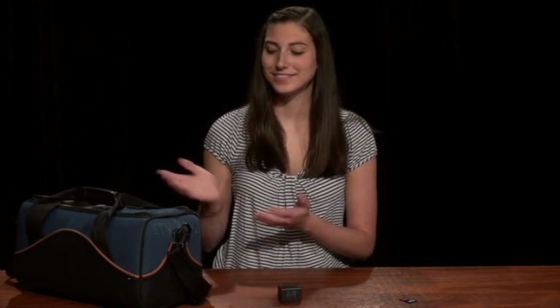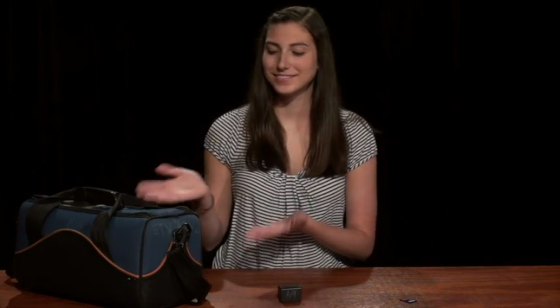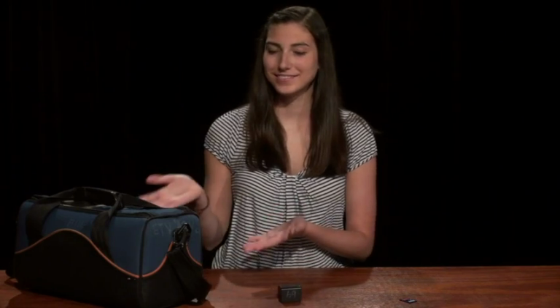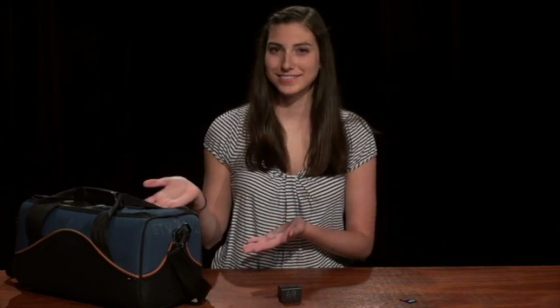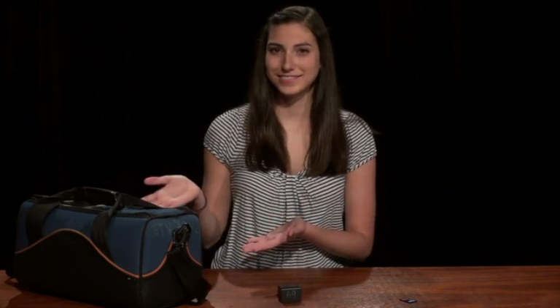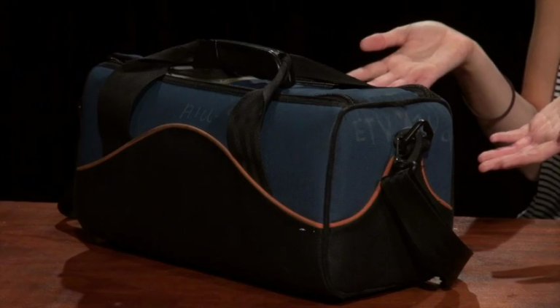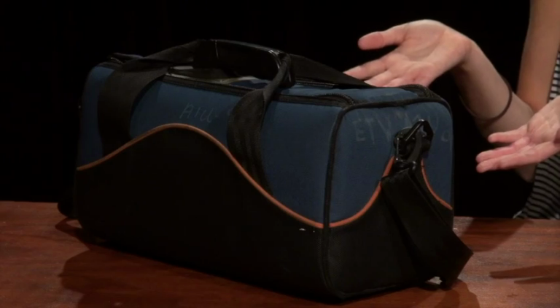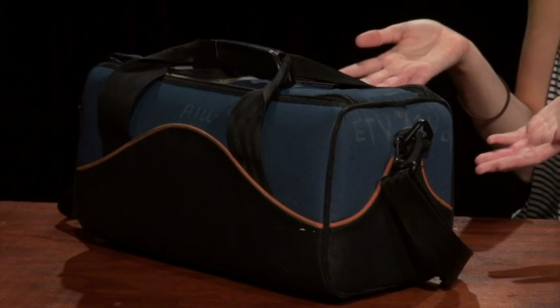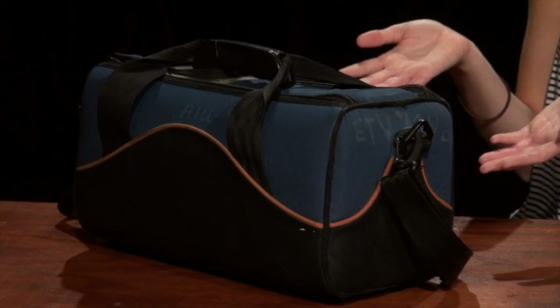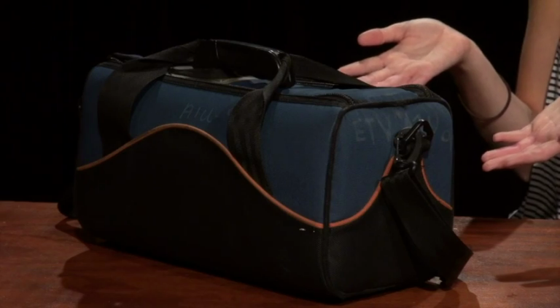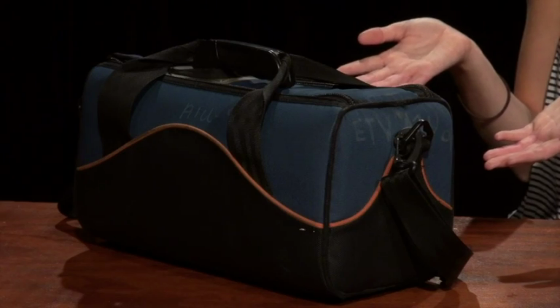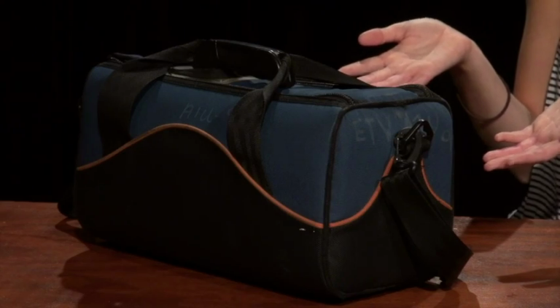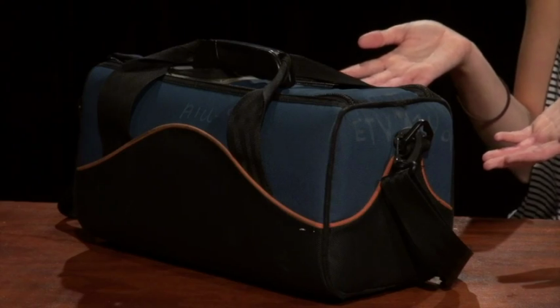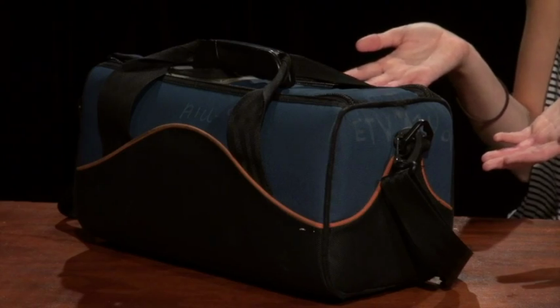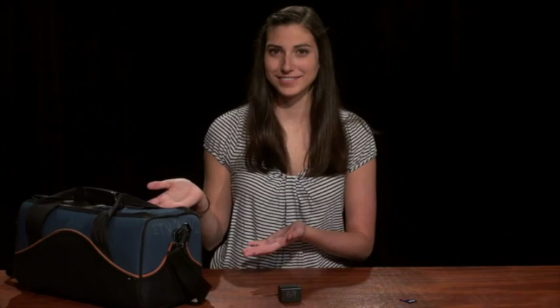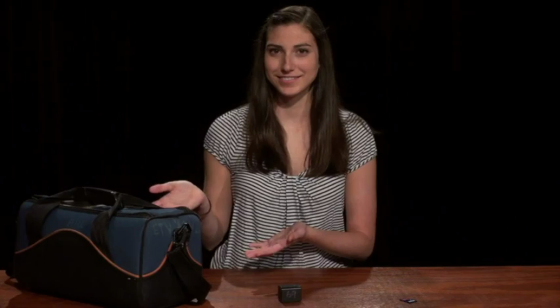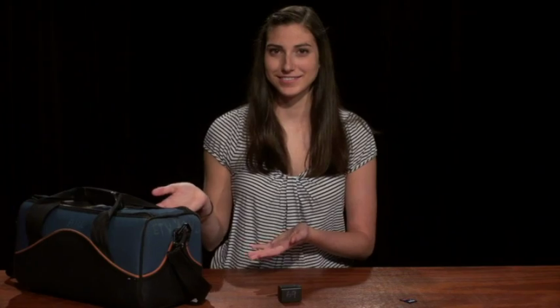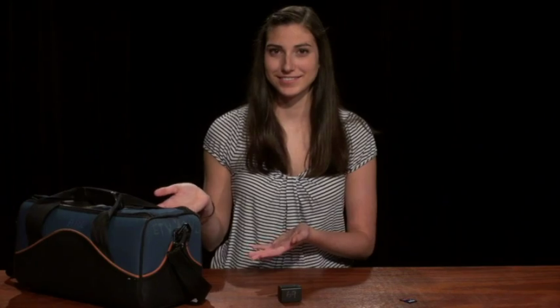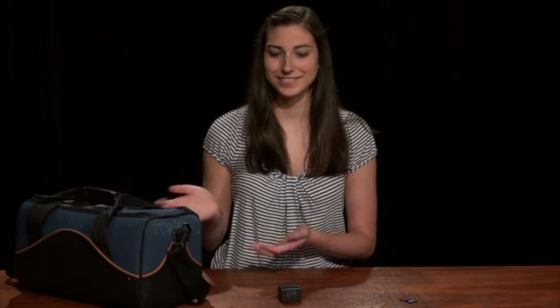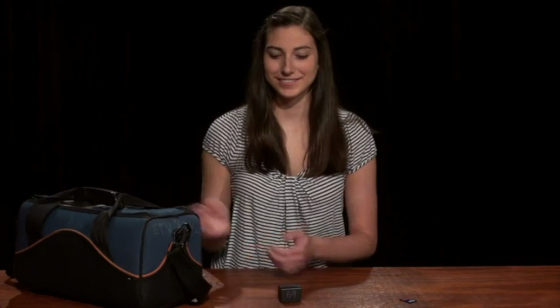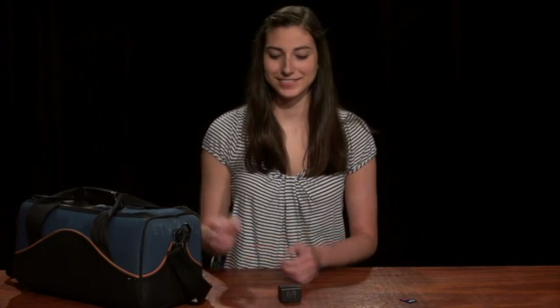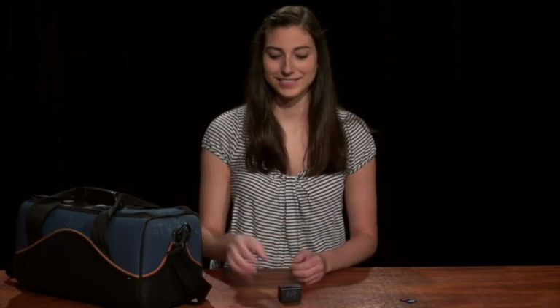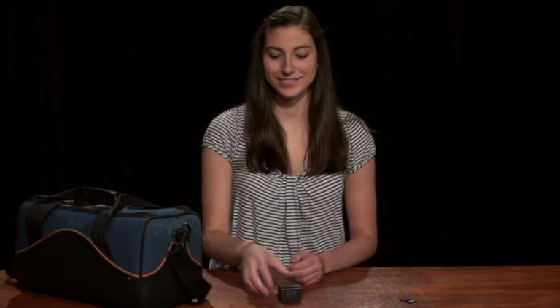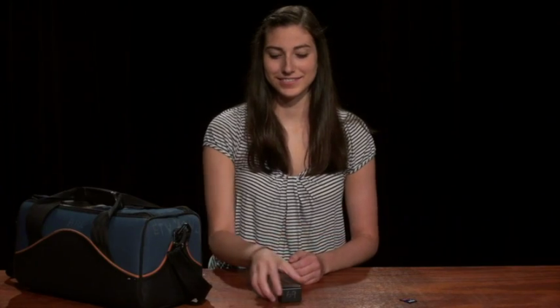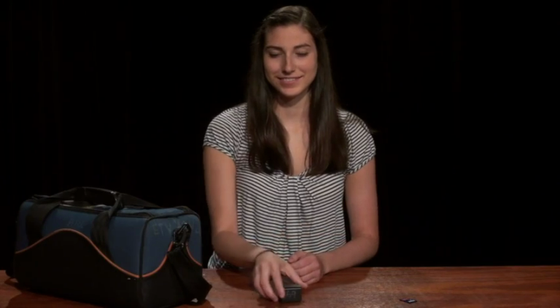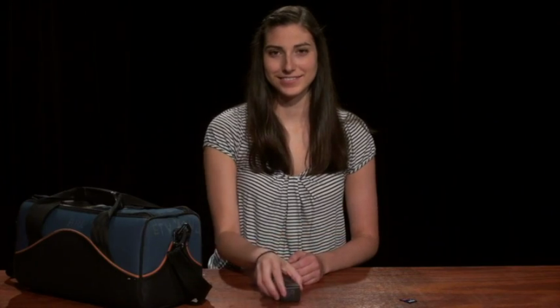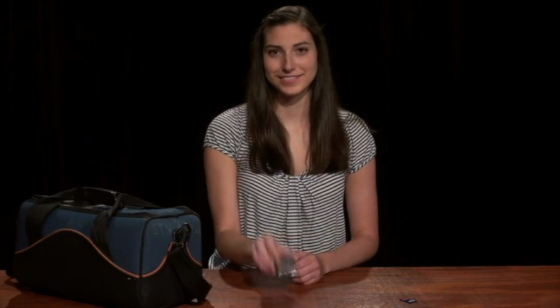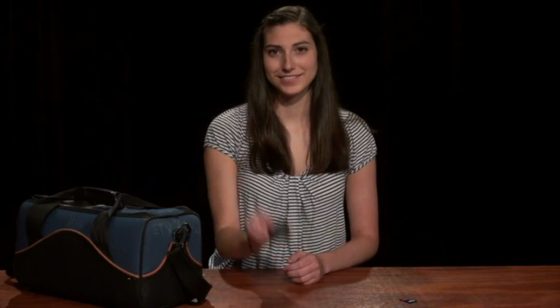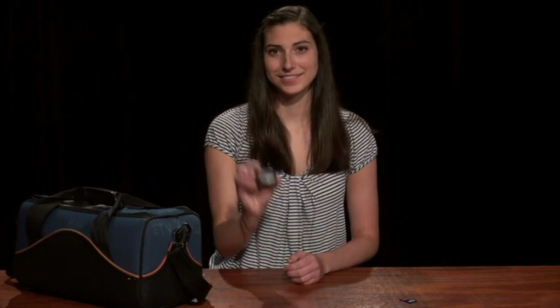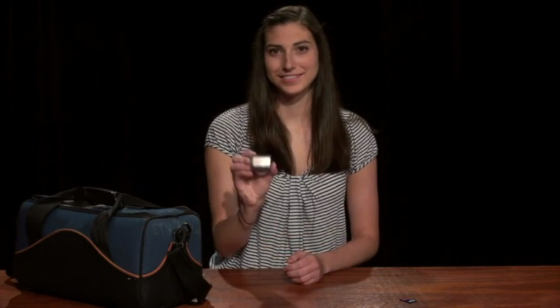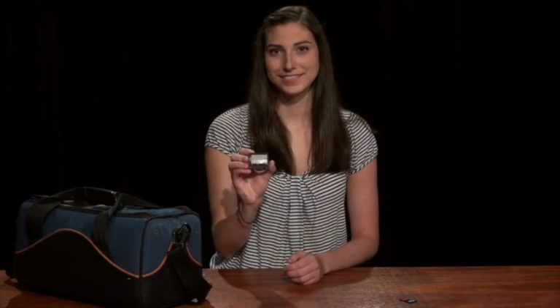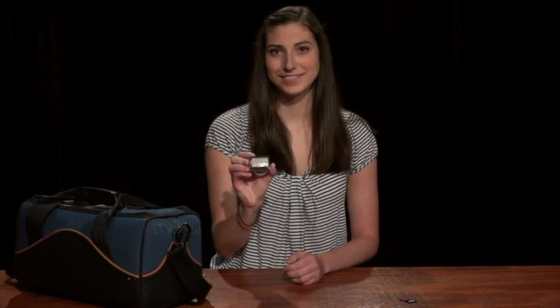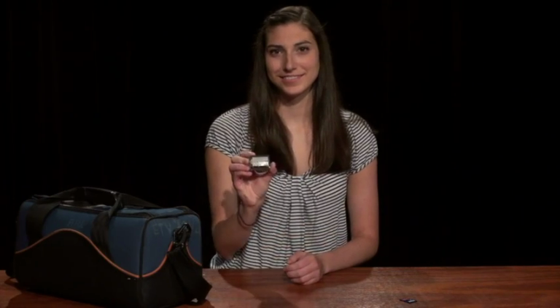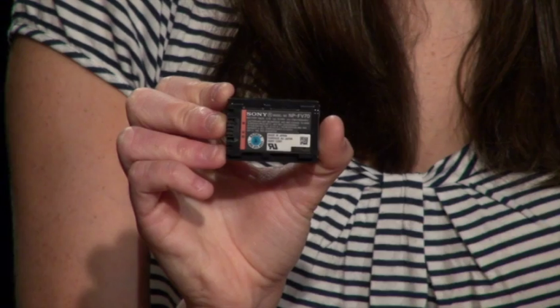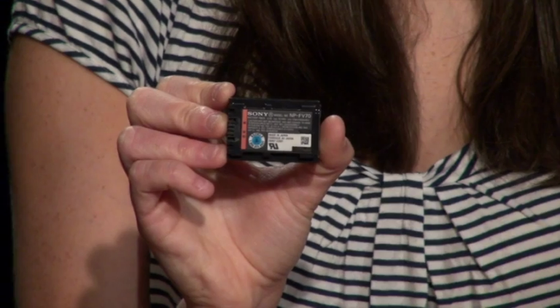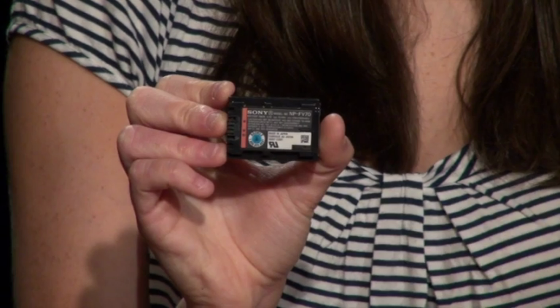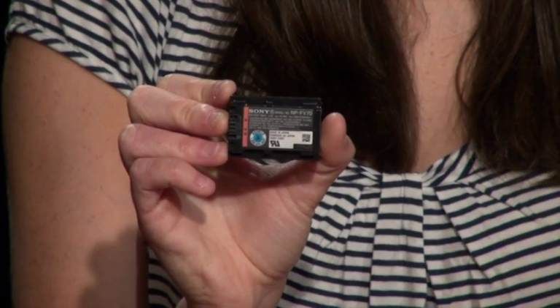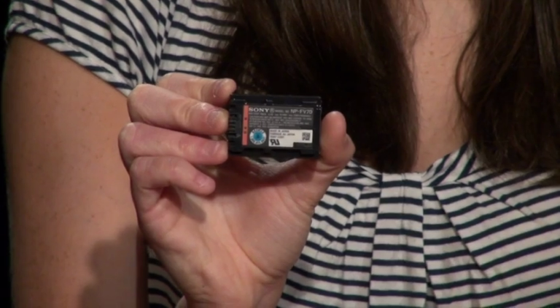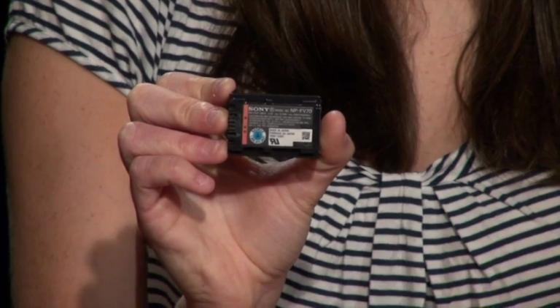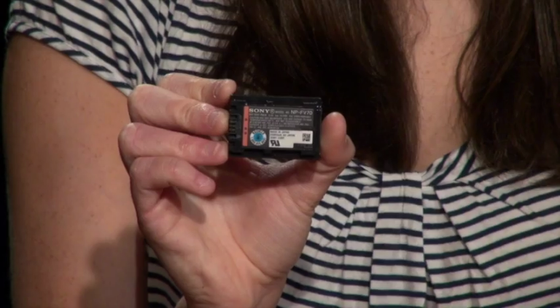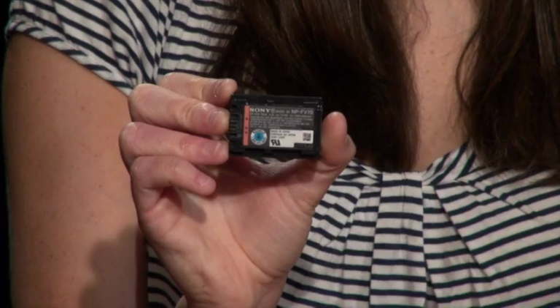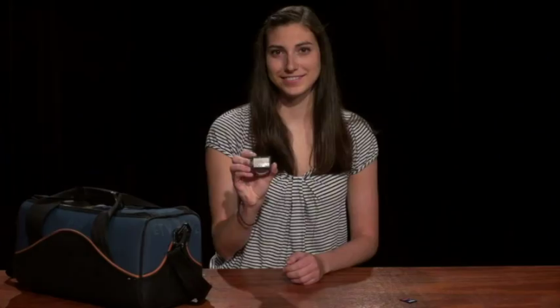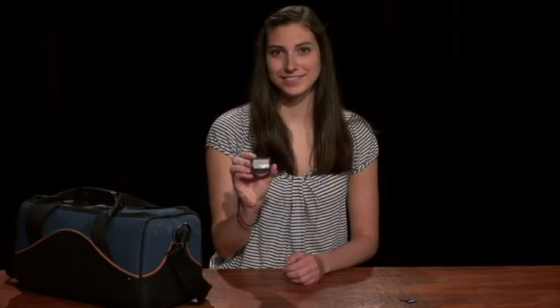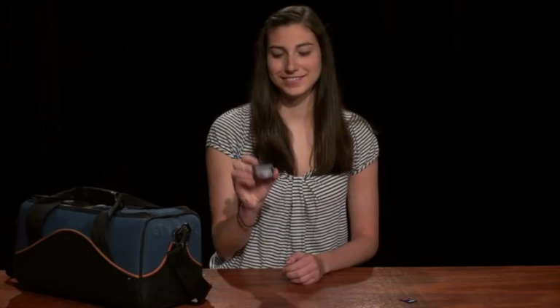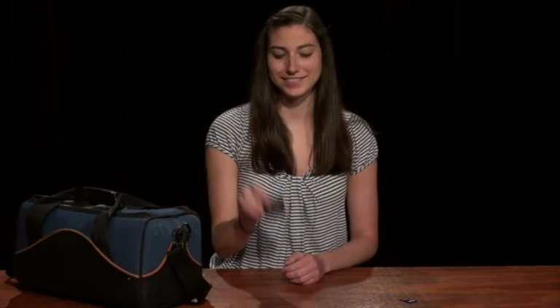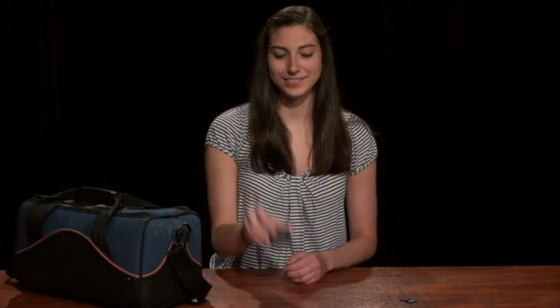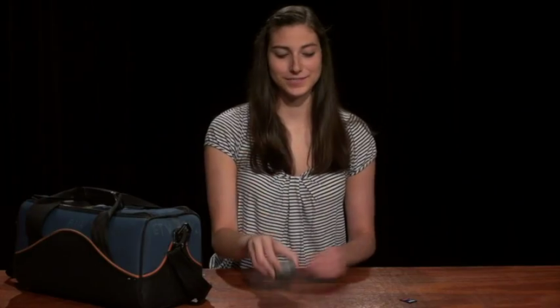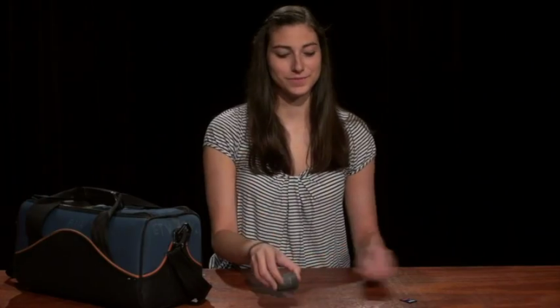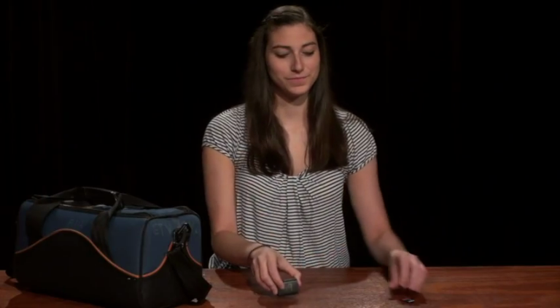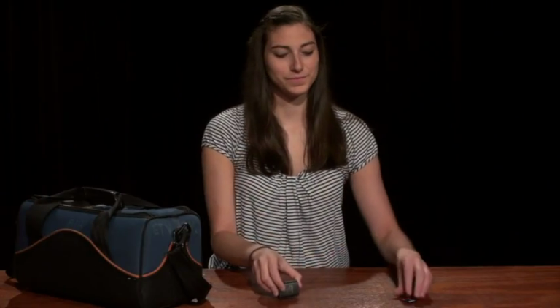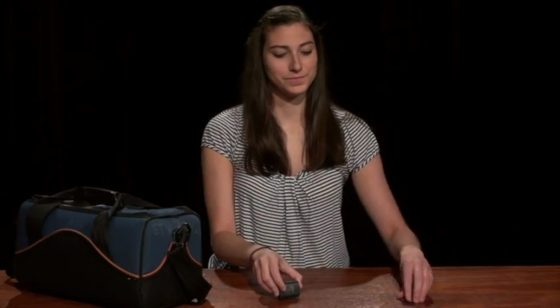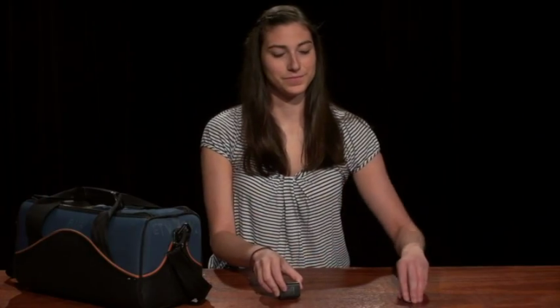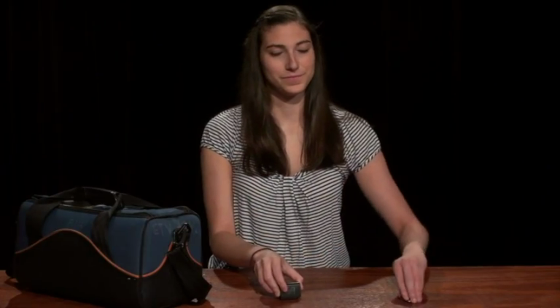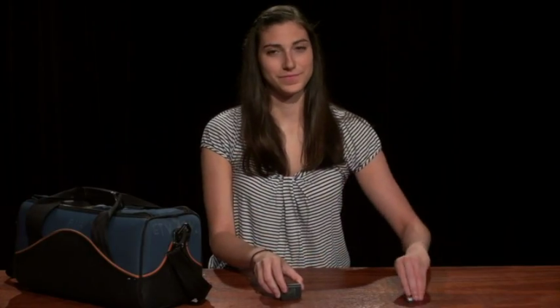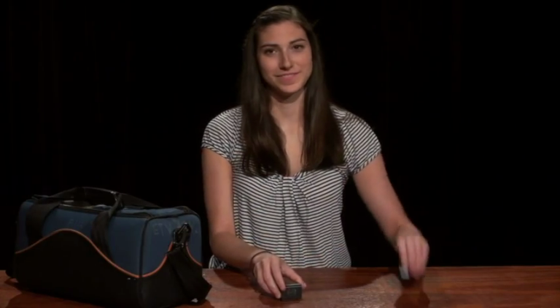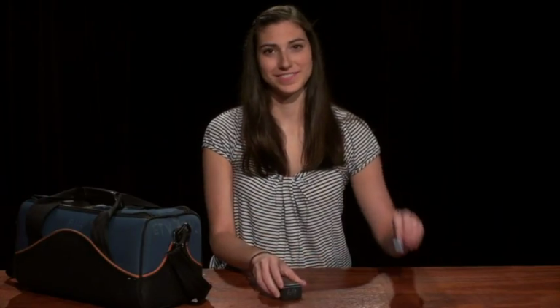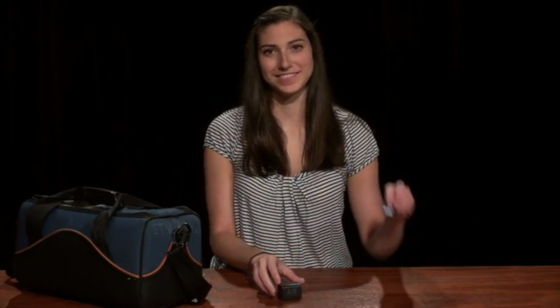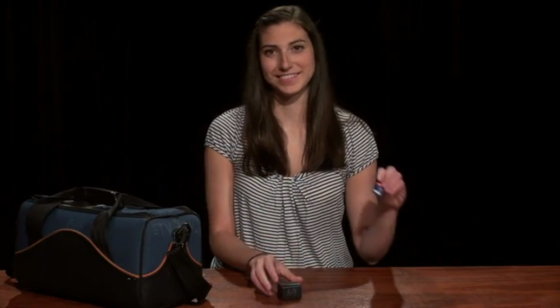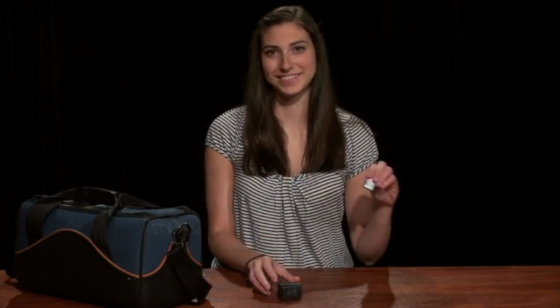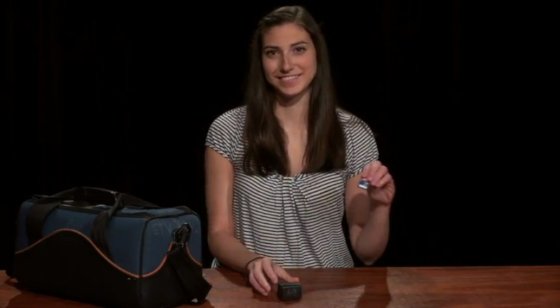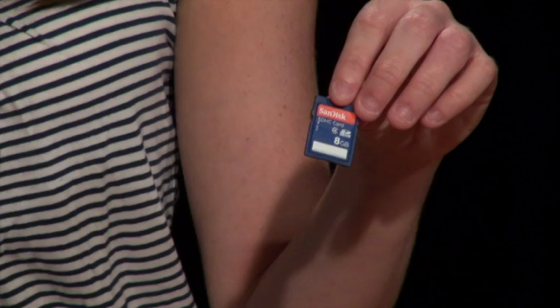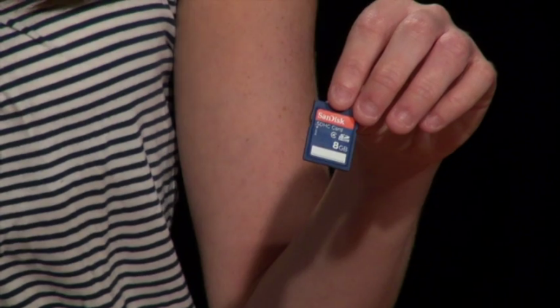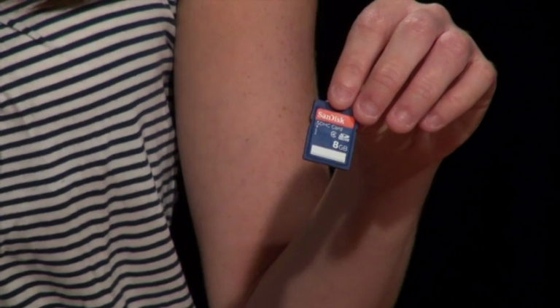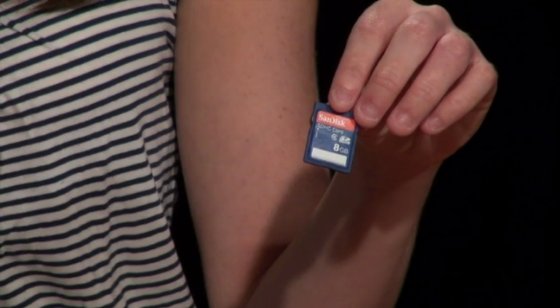You will need your Sony camera kit, a Sony battery, and an external memory card also known as an SD card.